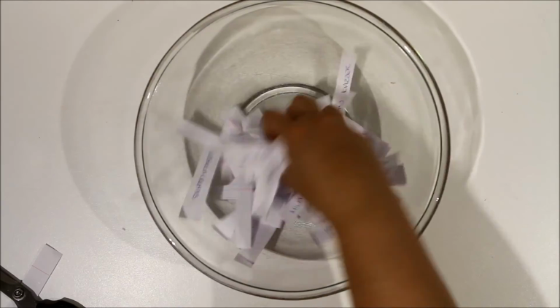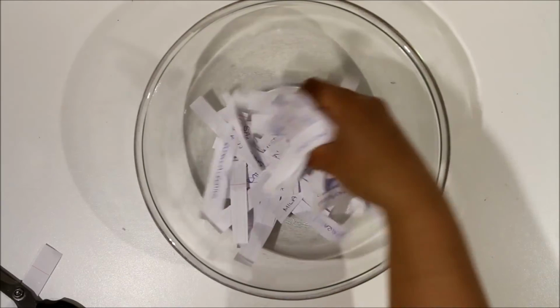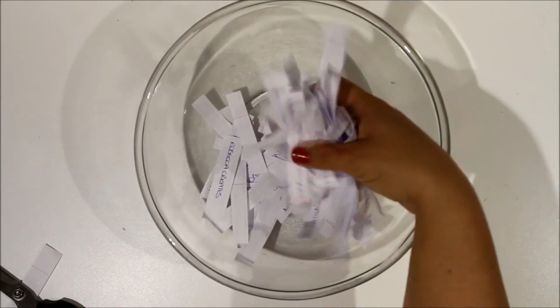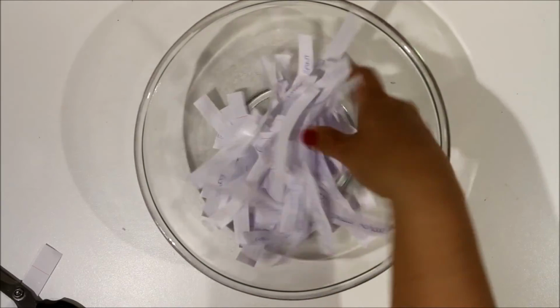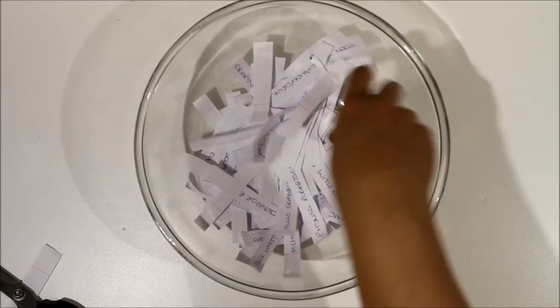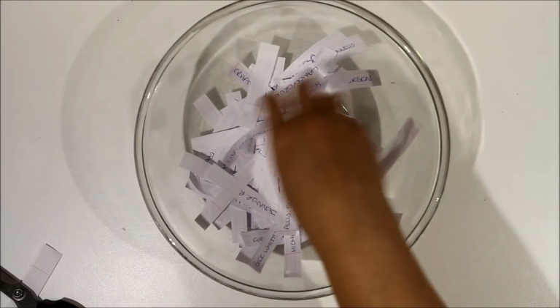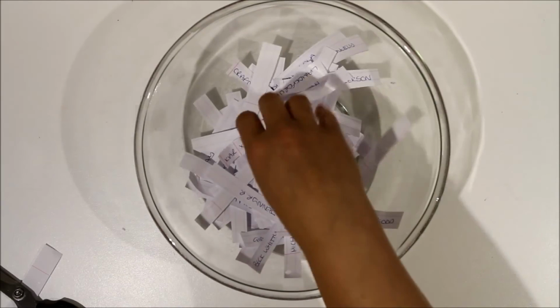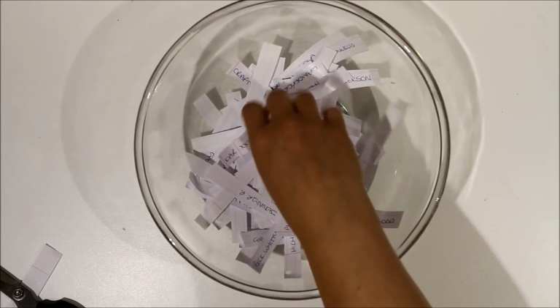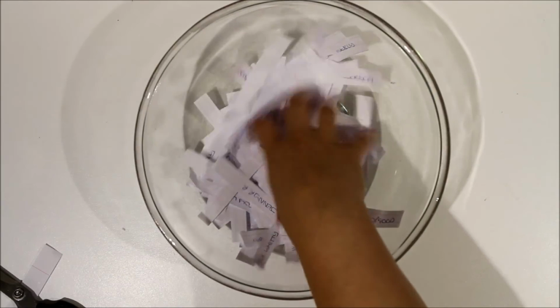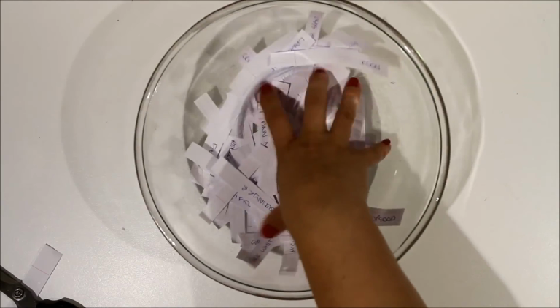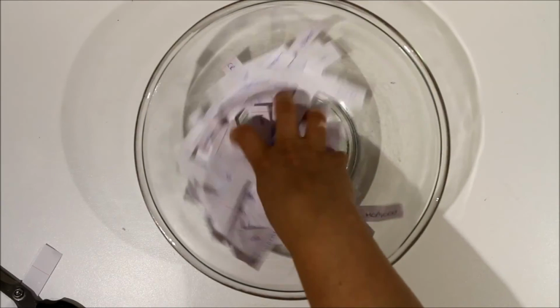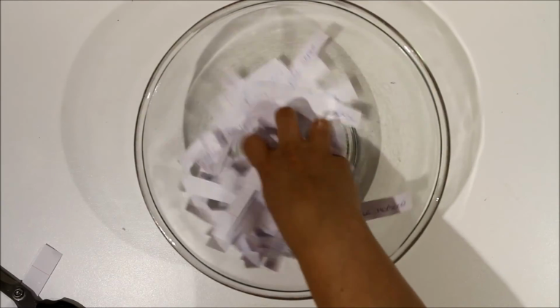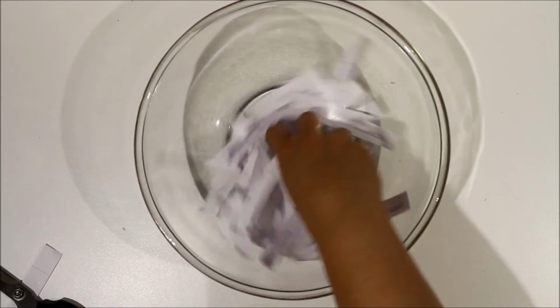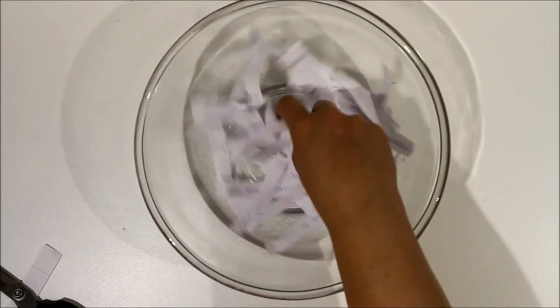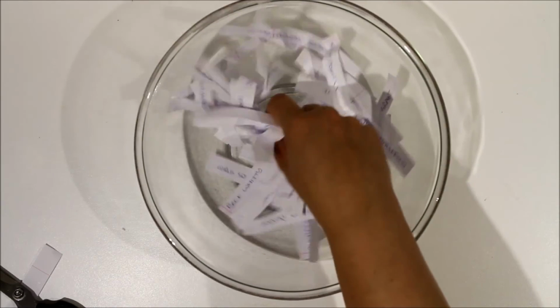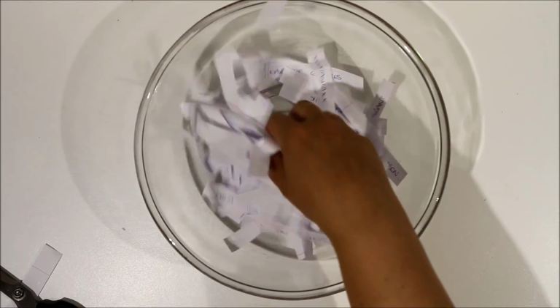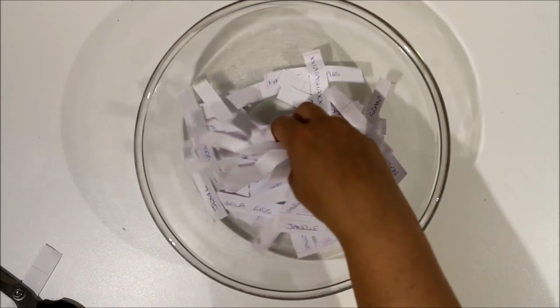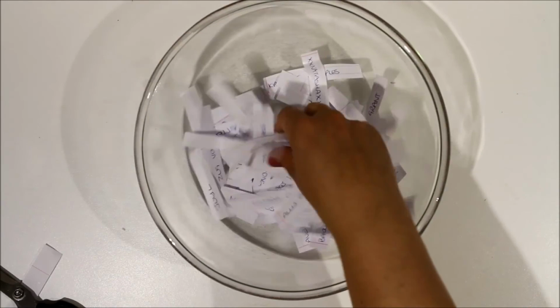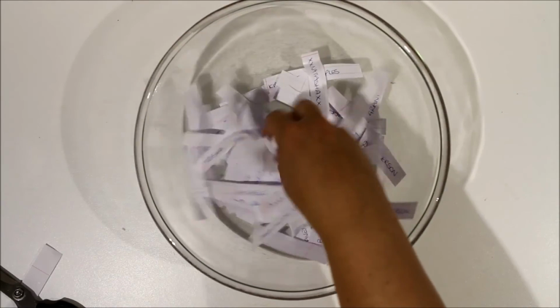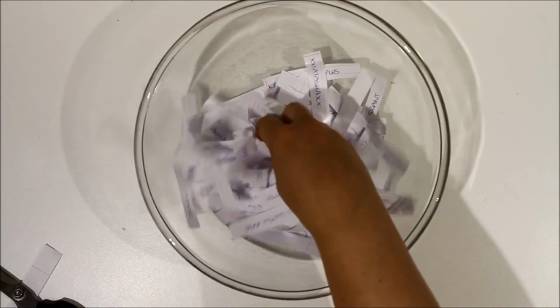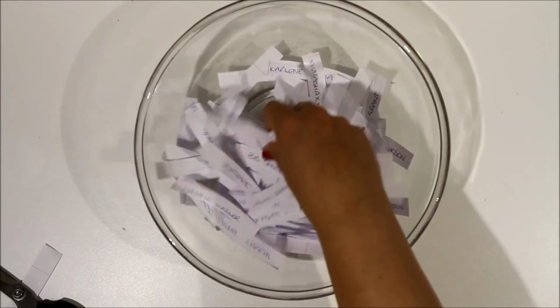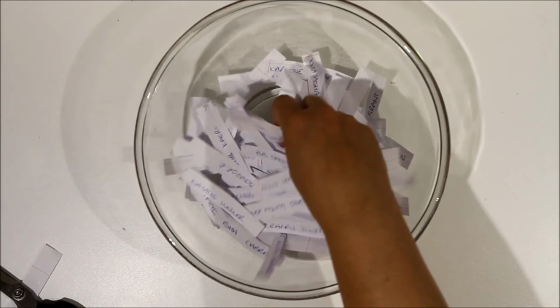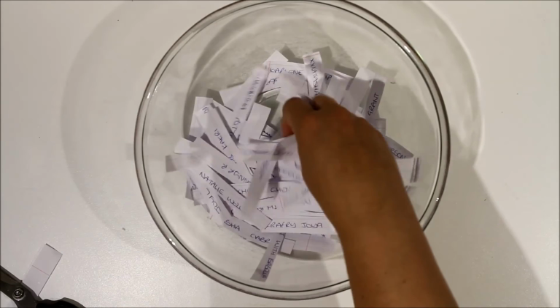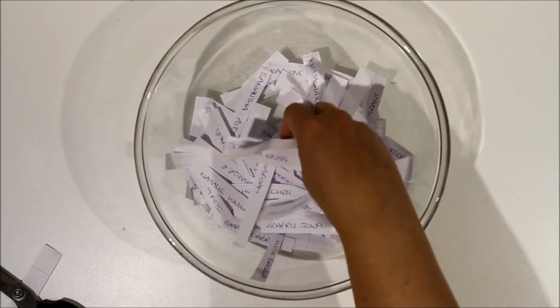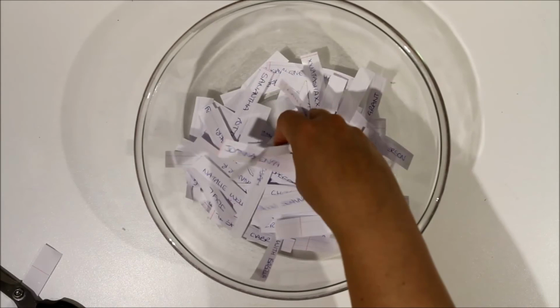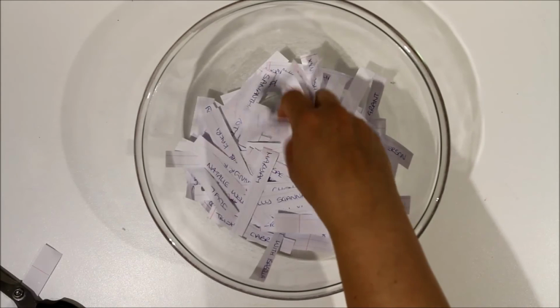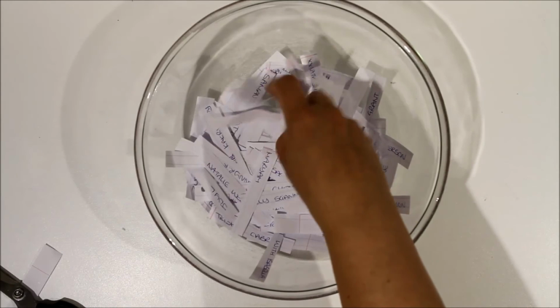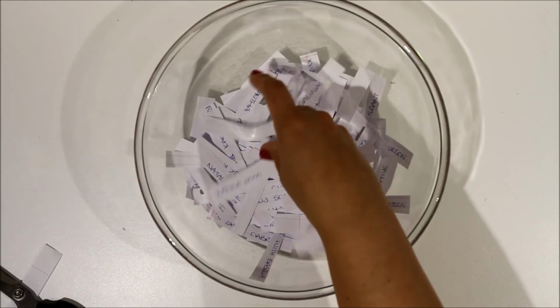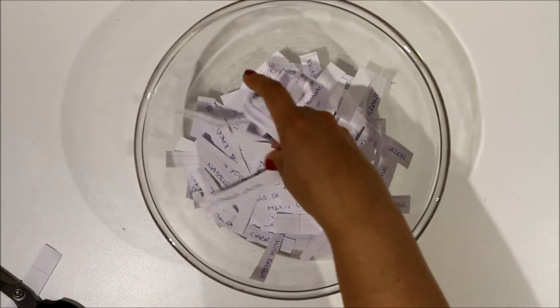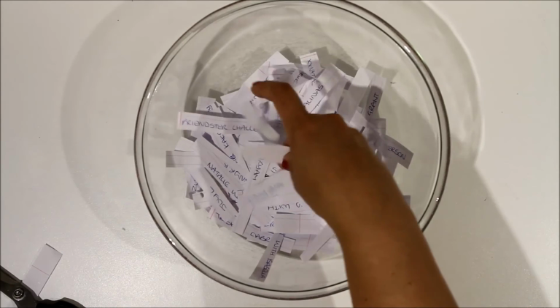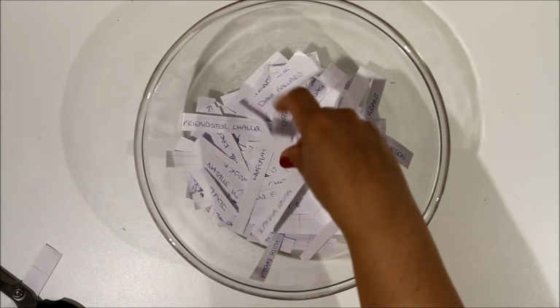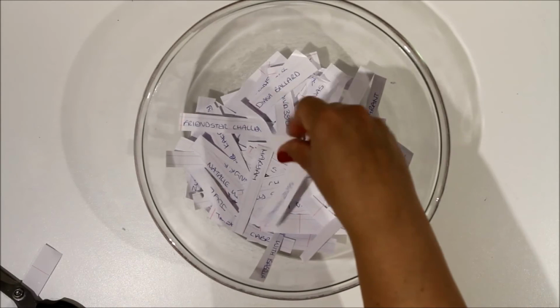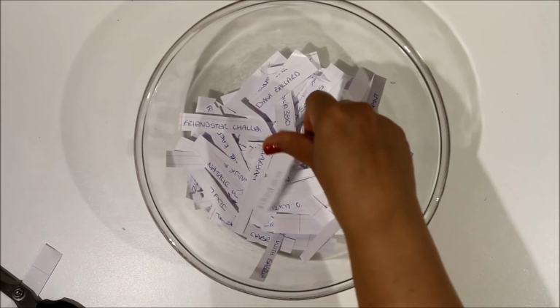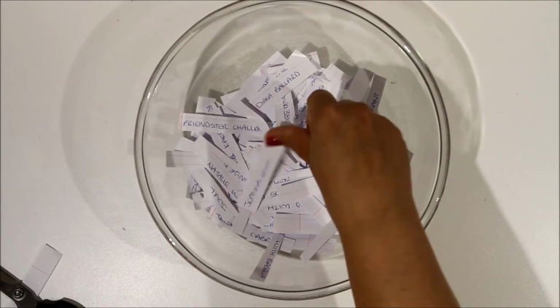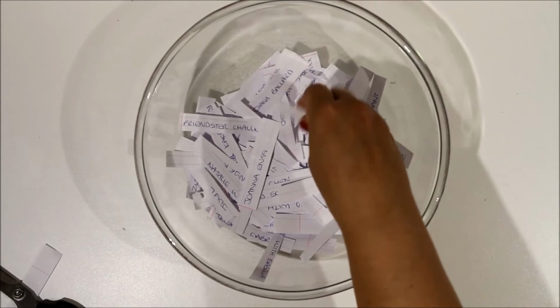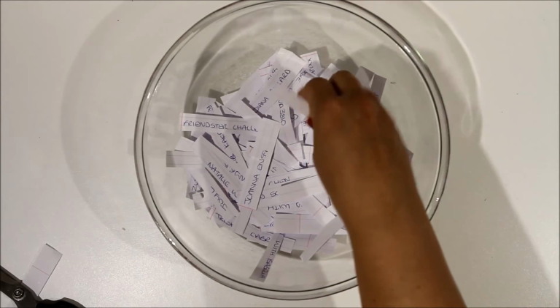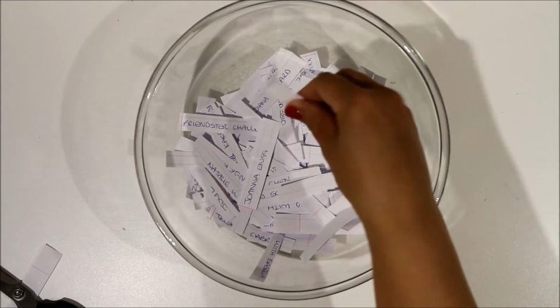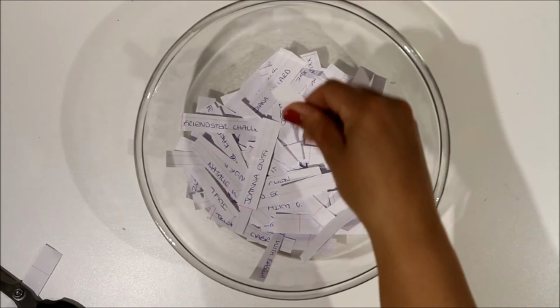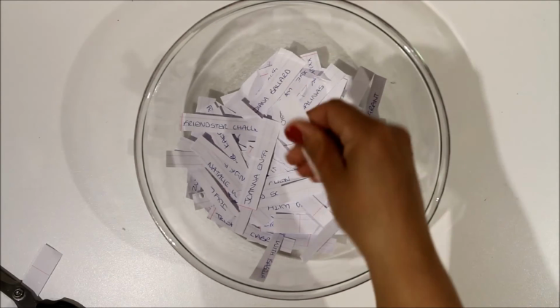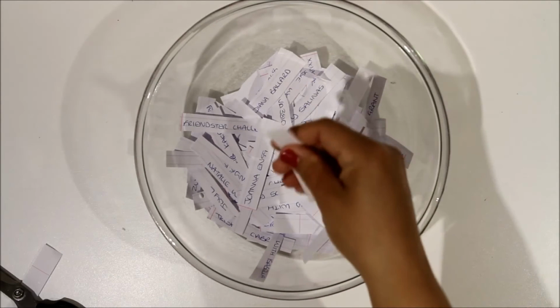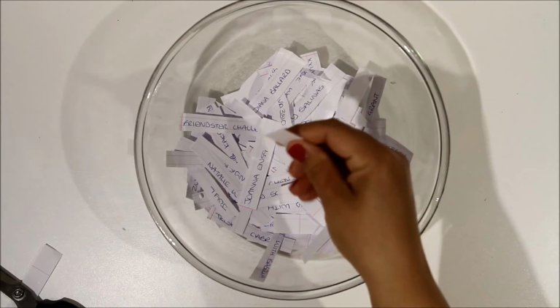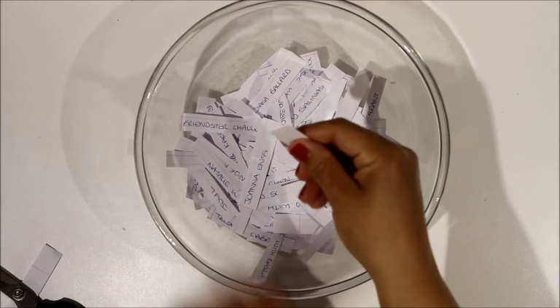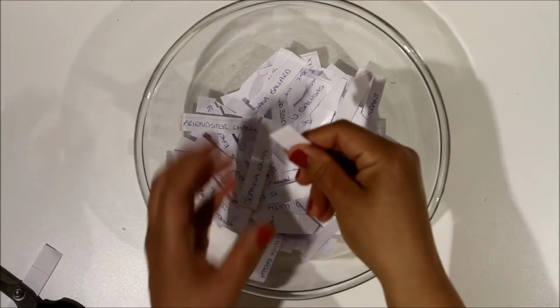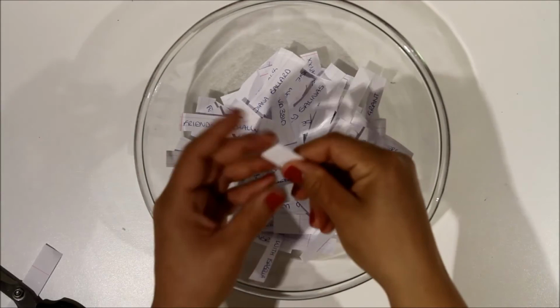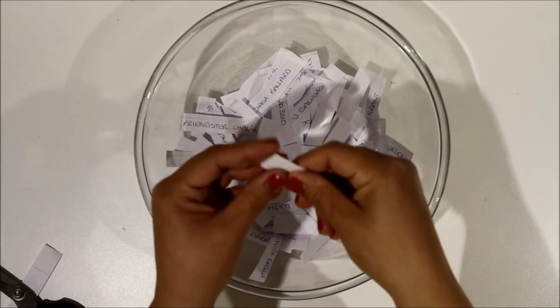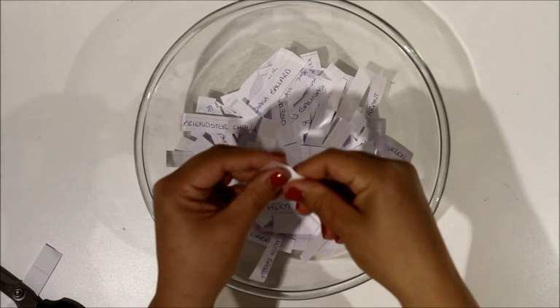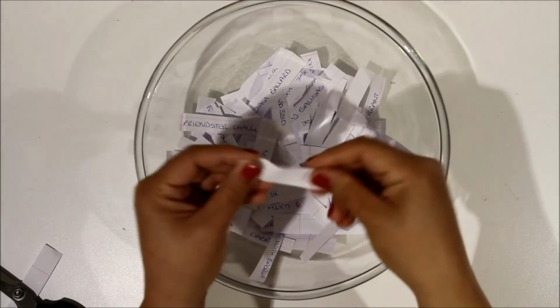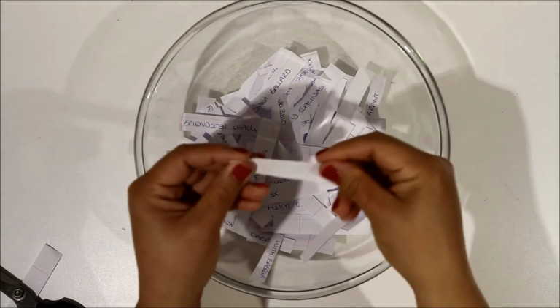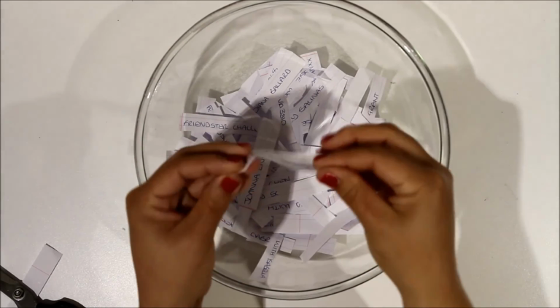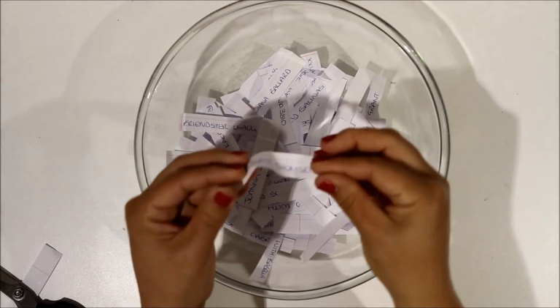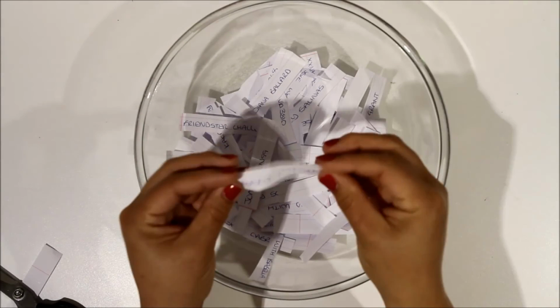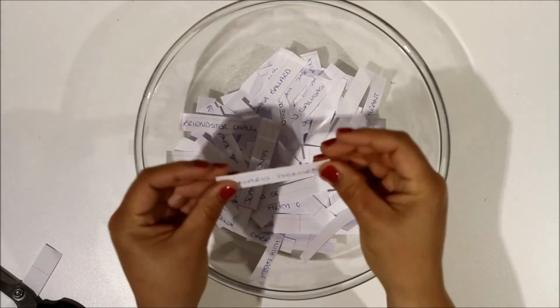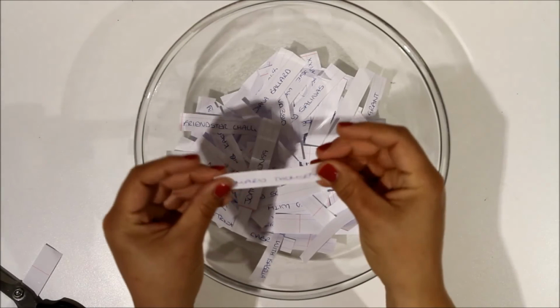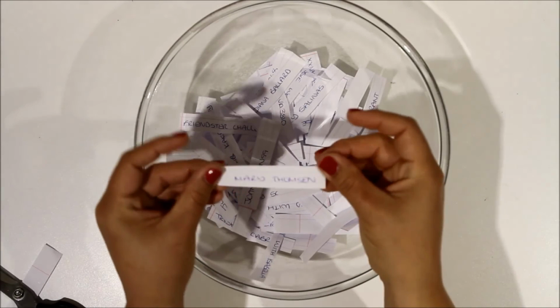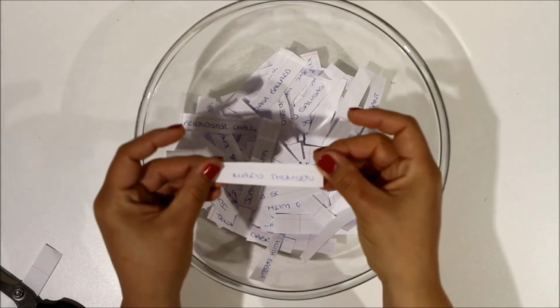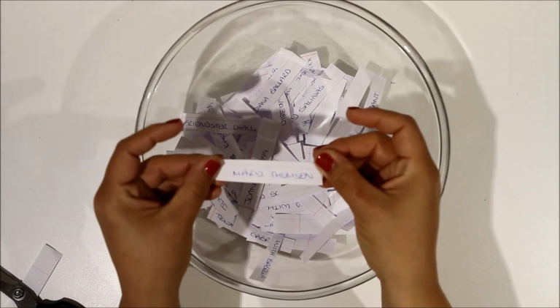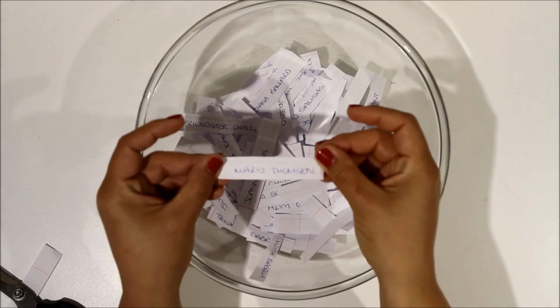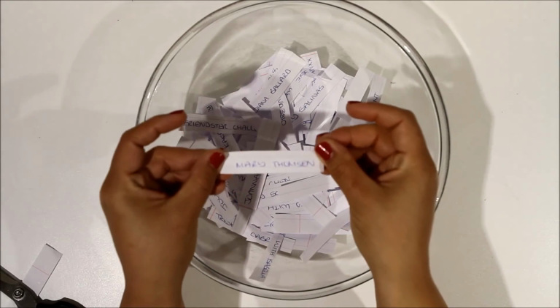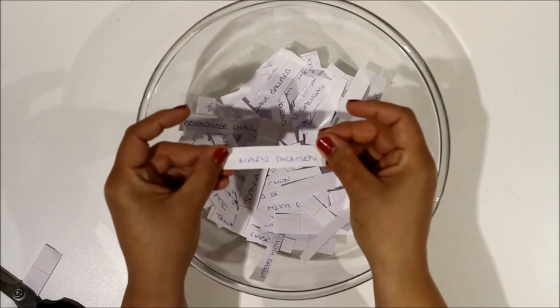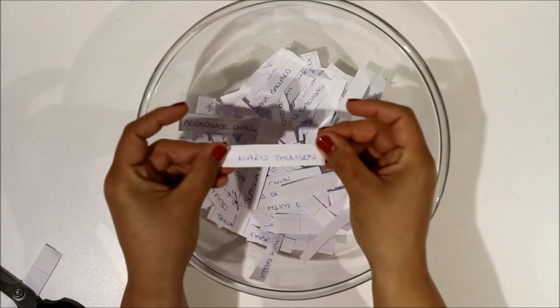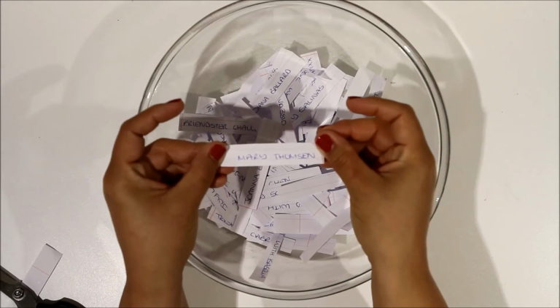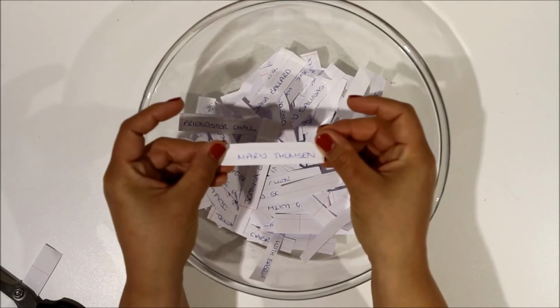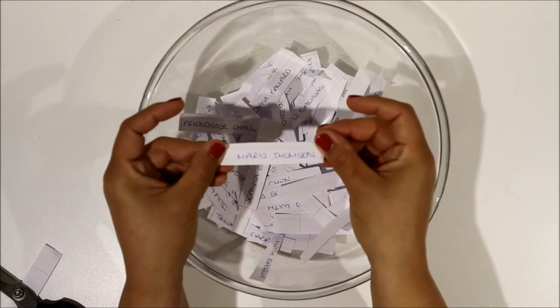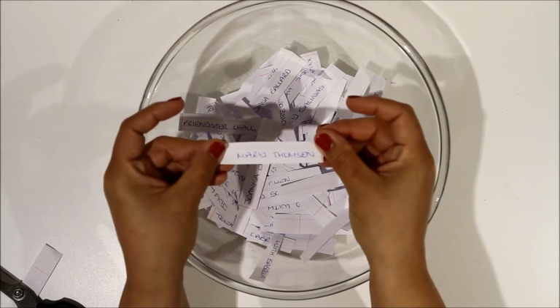Okay, ready? Three, two, one. My eyes are closed, I promise. The winner is Mary Thompson.